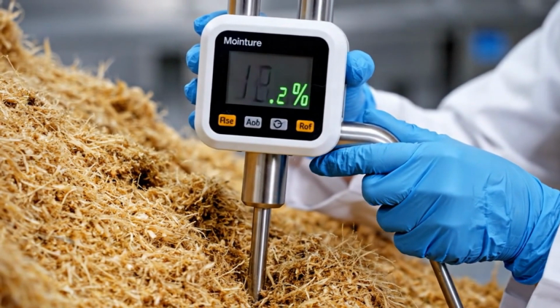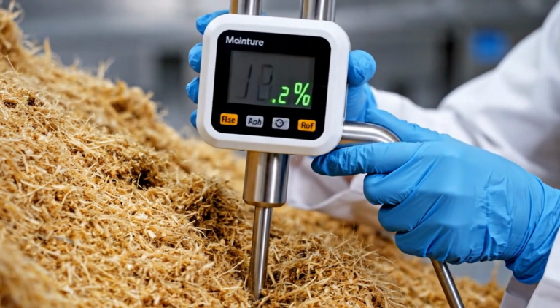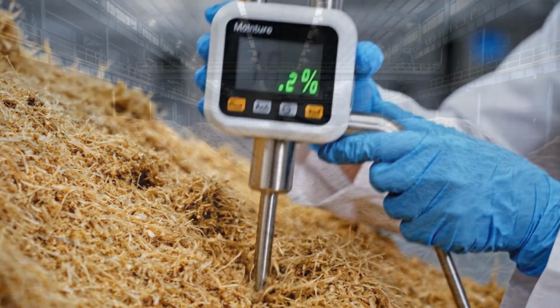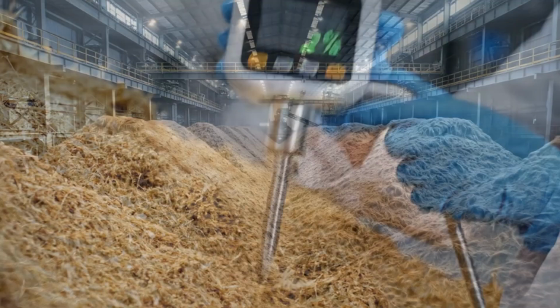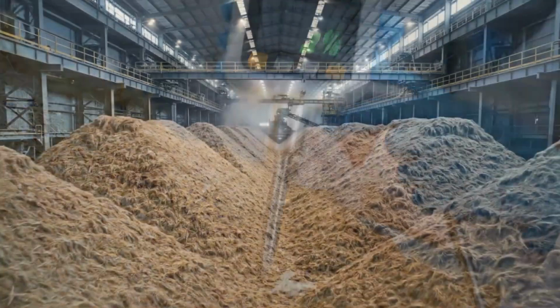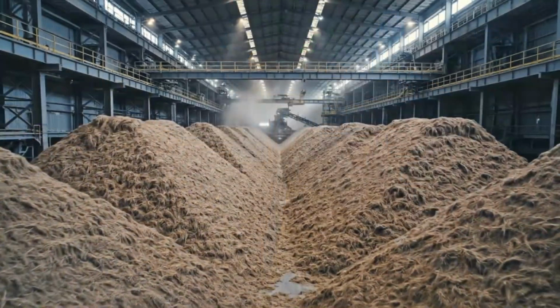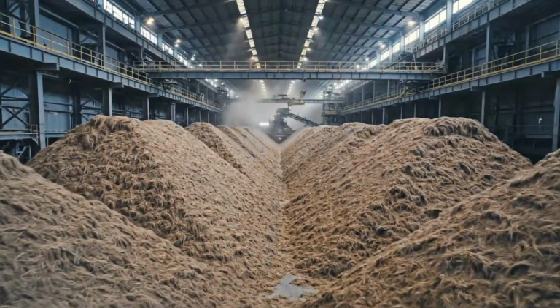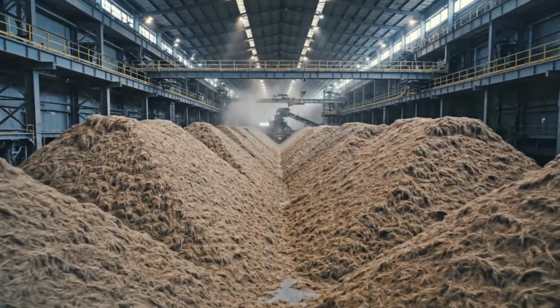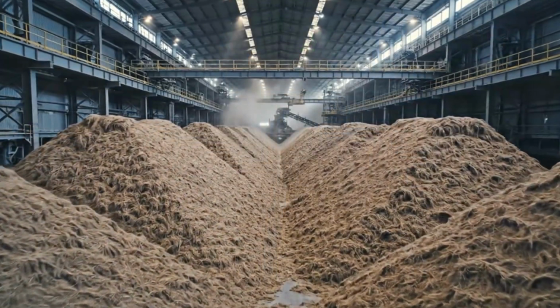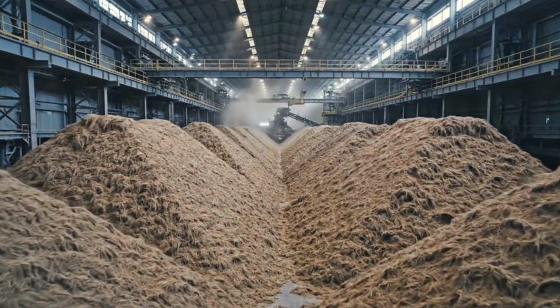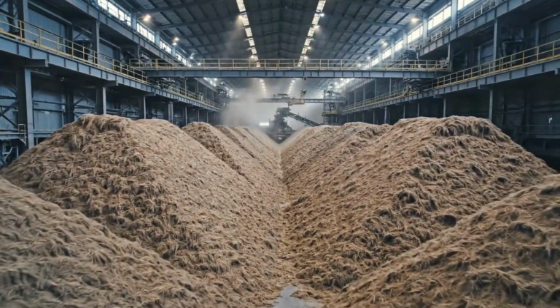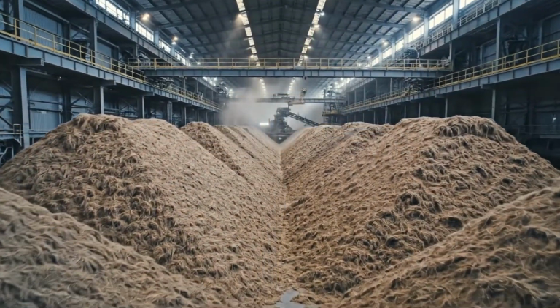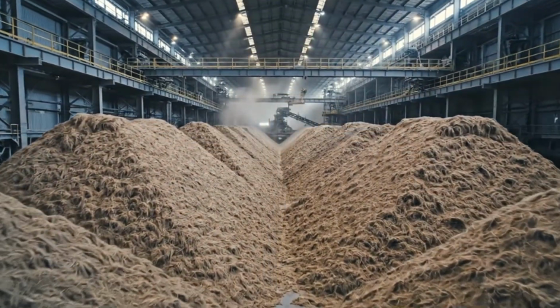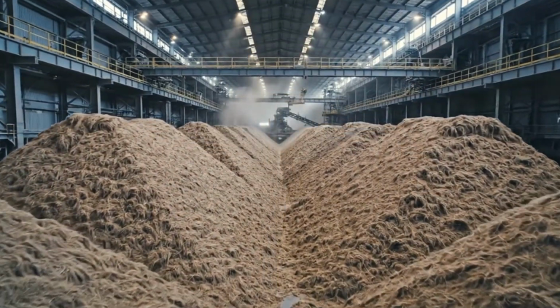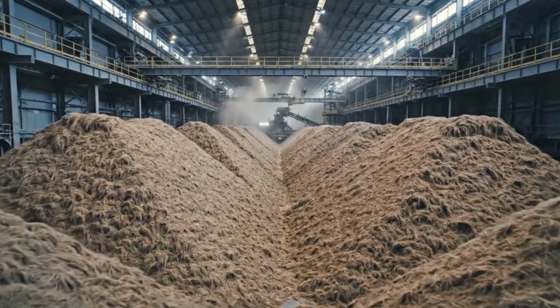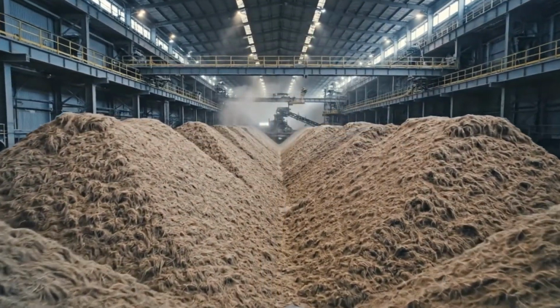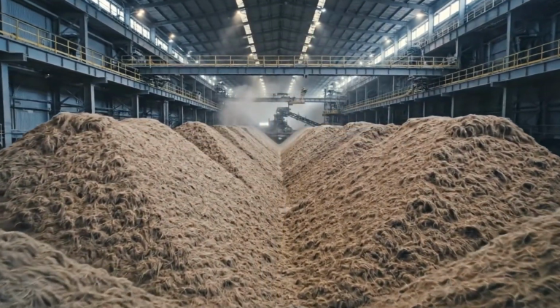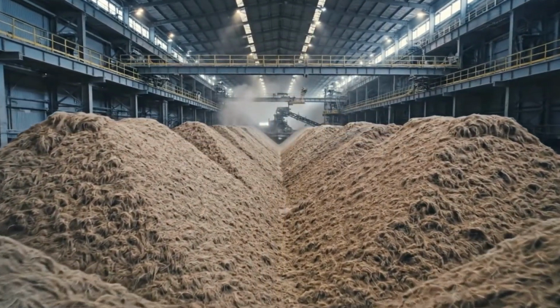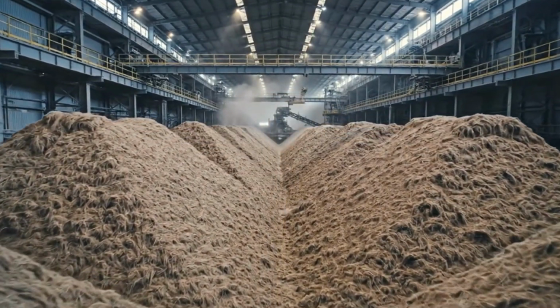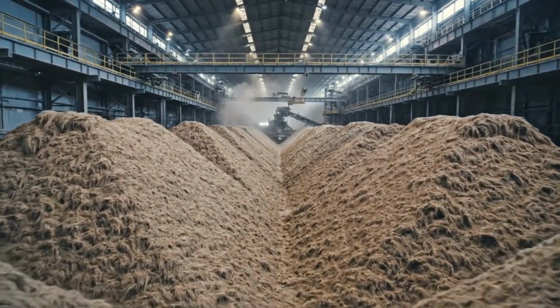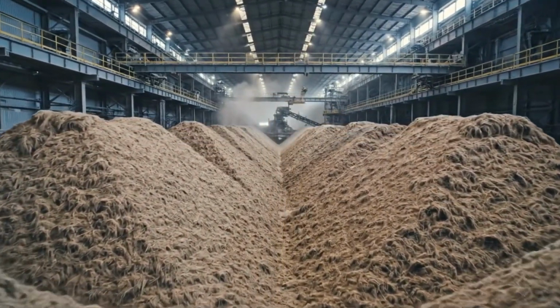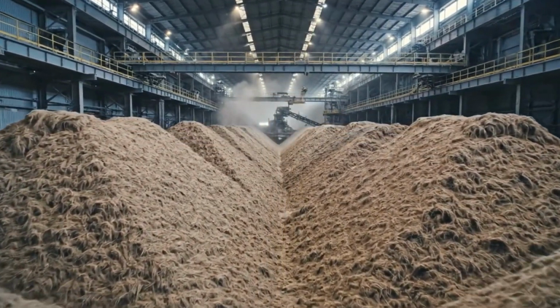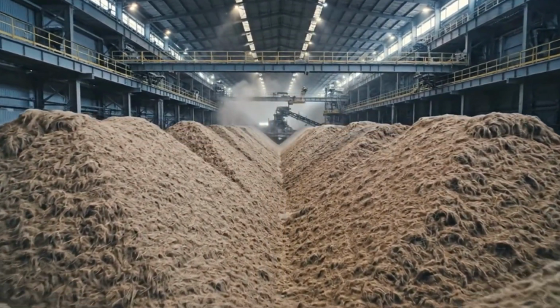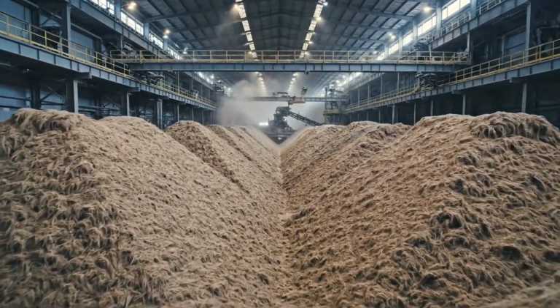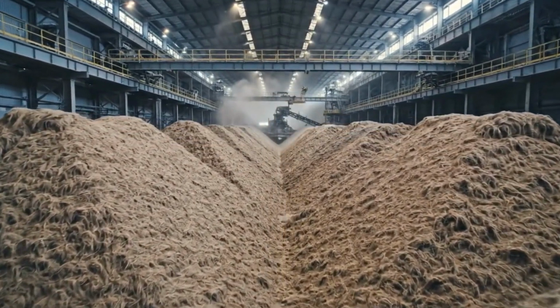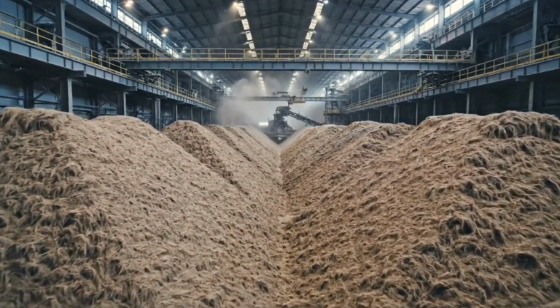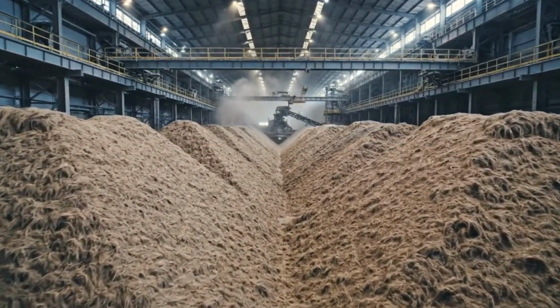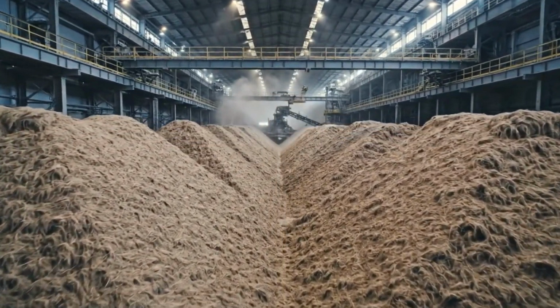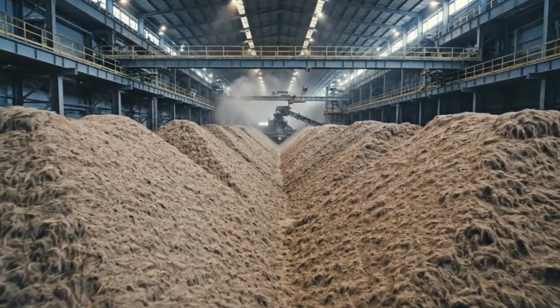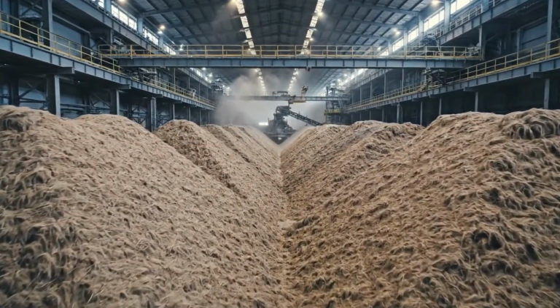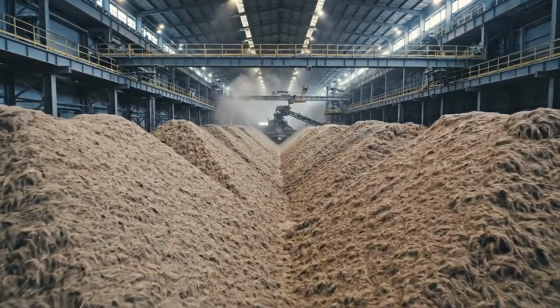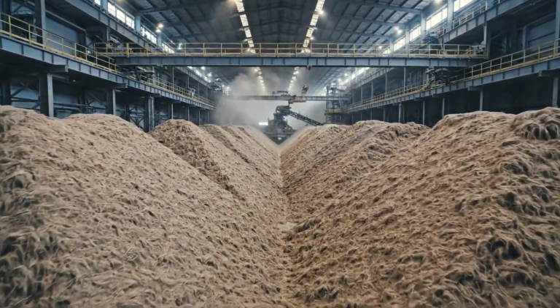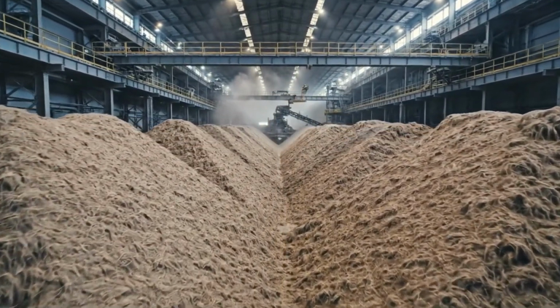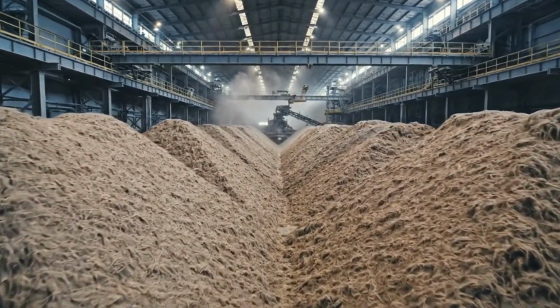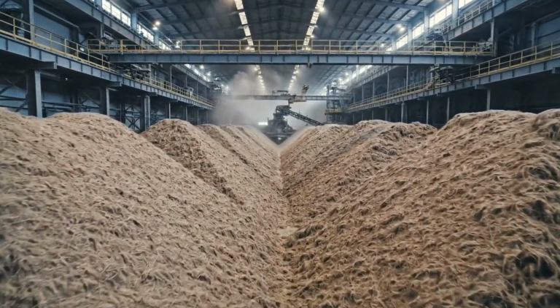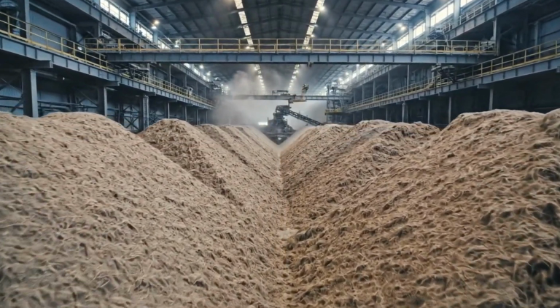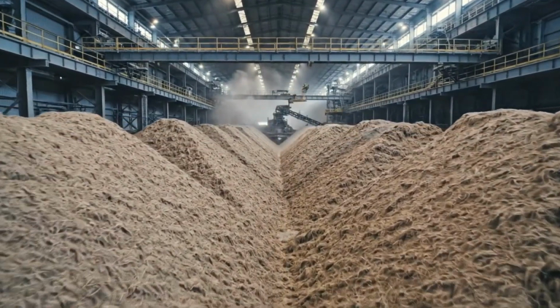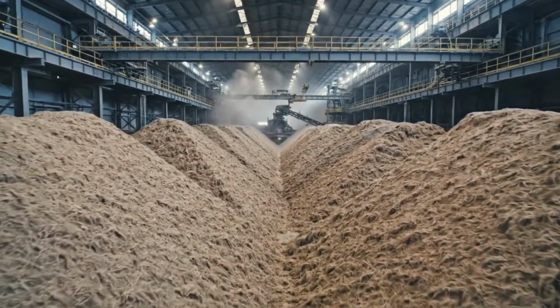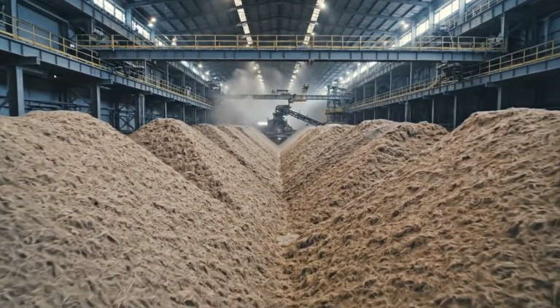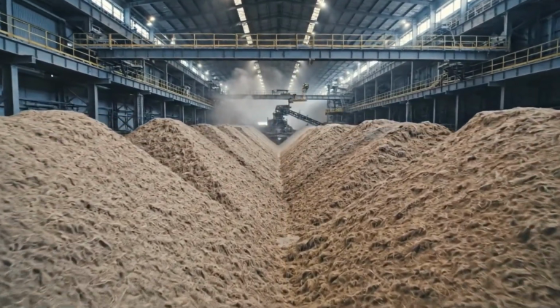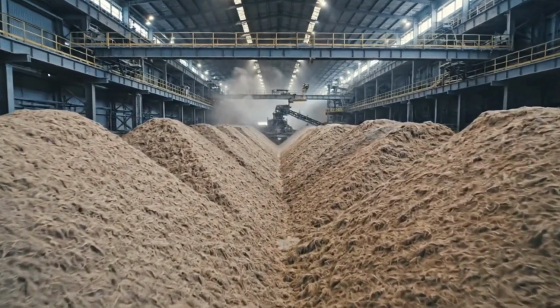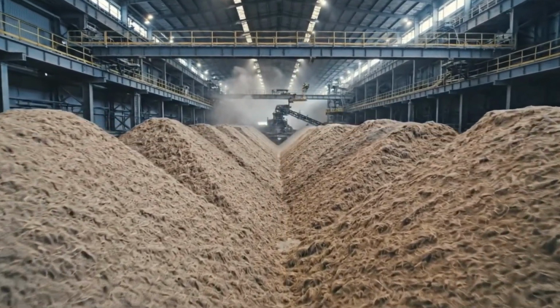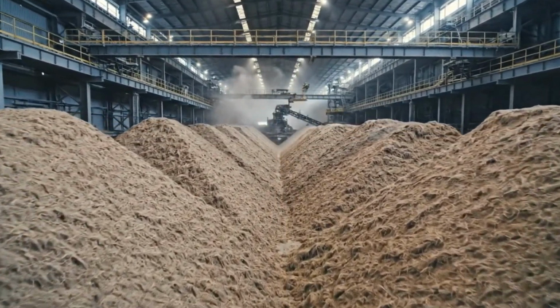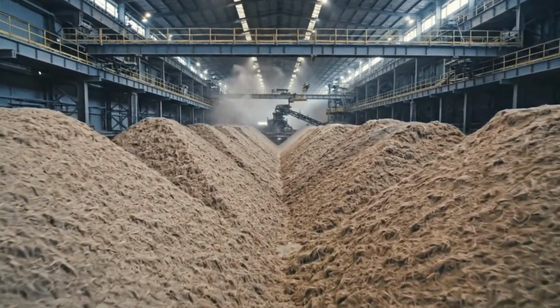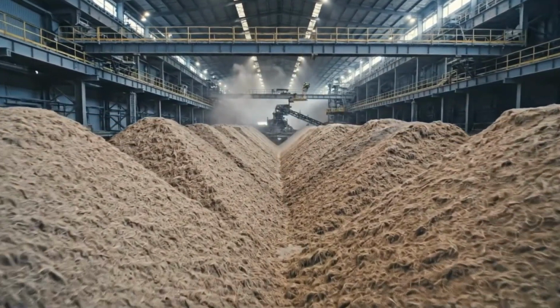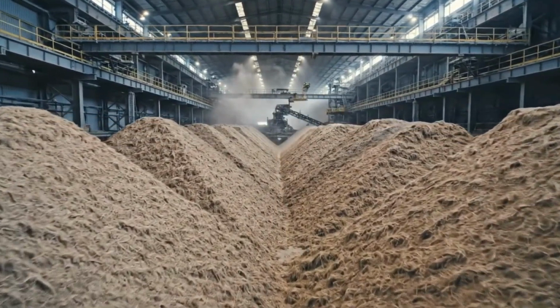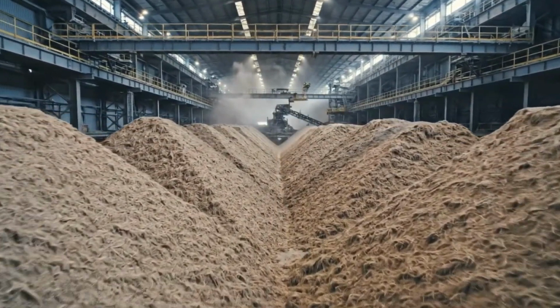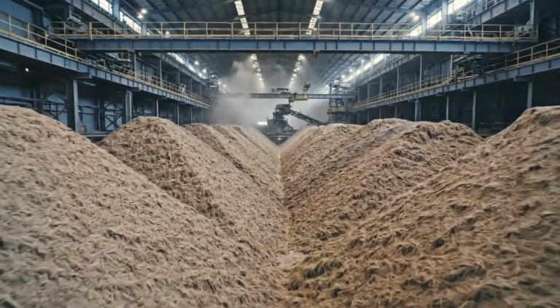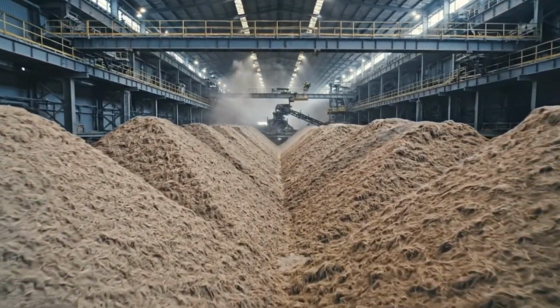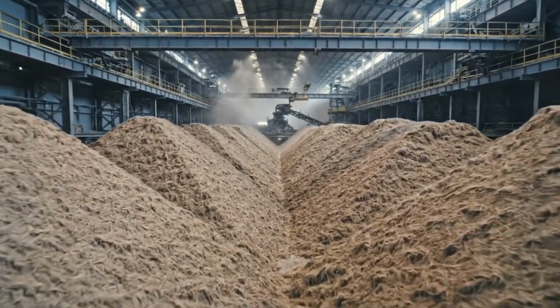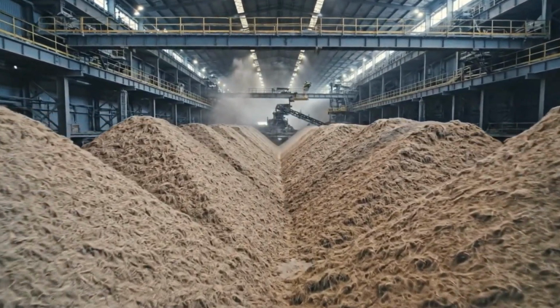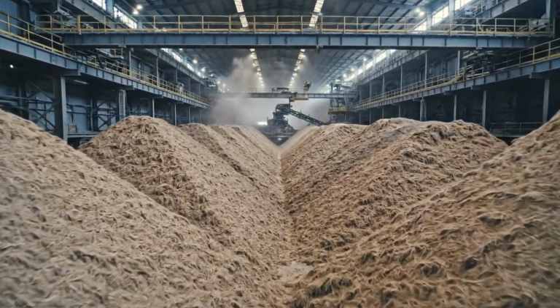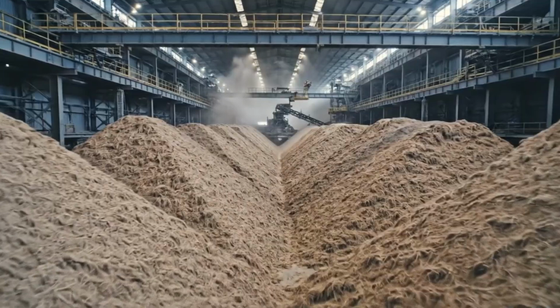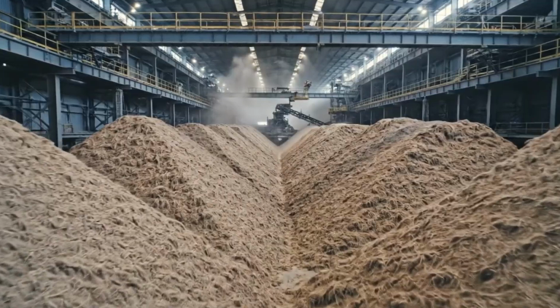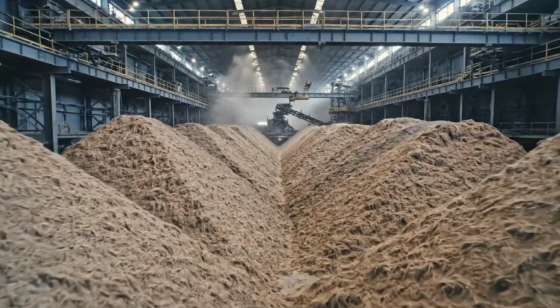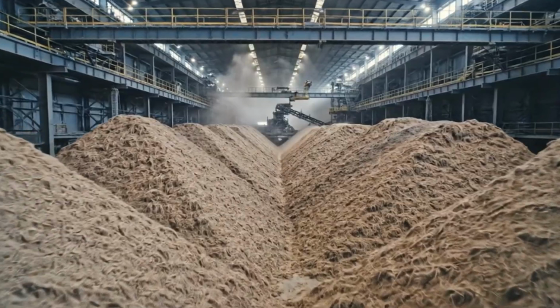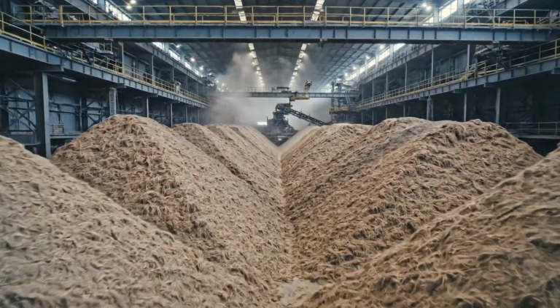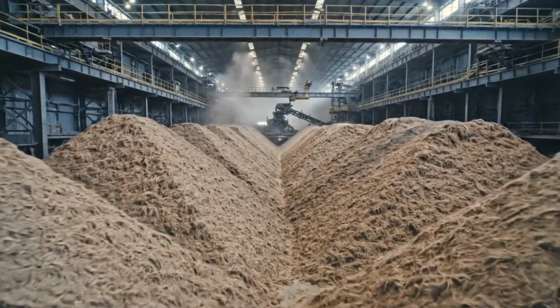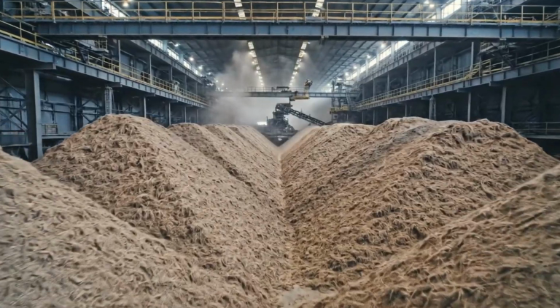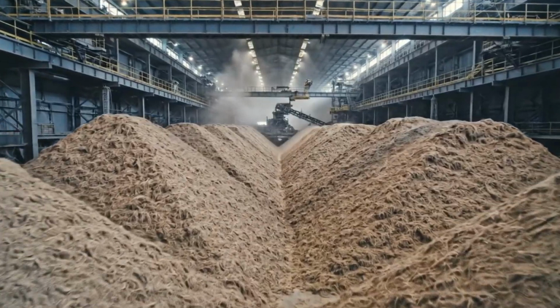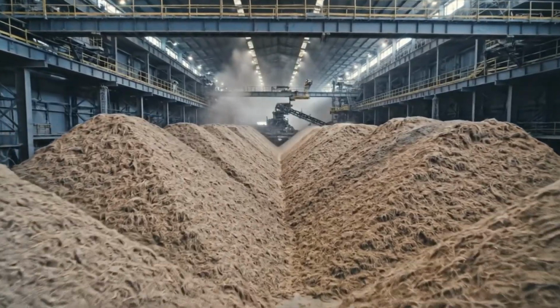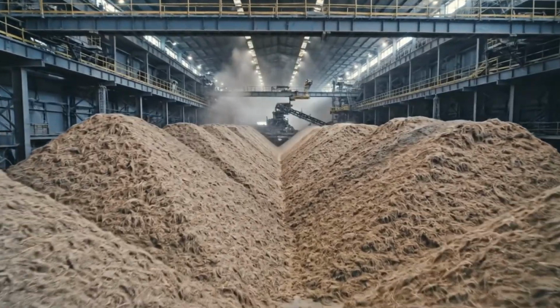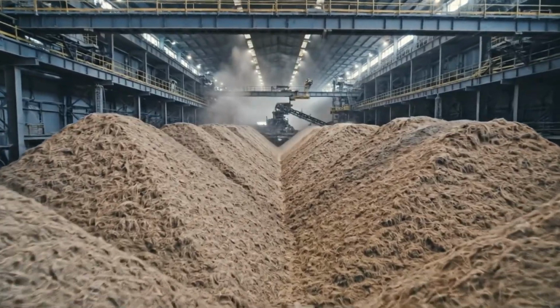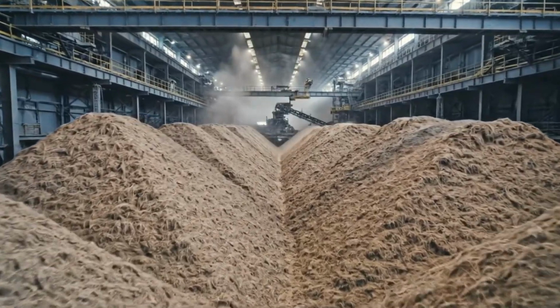The sheer scale of the storage facility is breathtaking, holding thousands of tons of raw sugarcane fiber ready for processing.